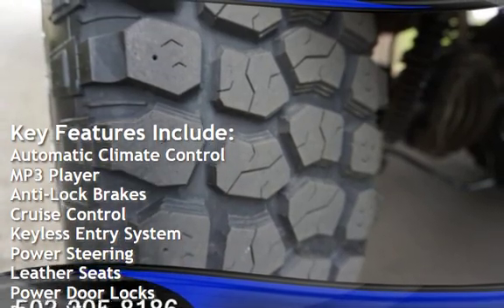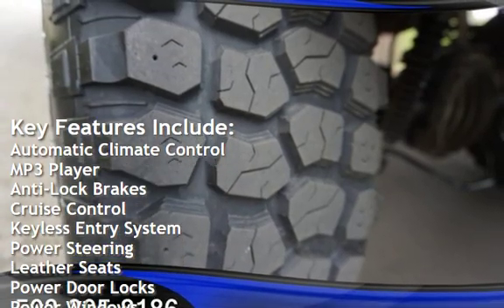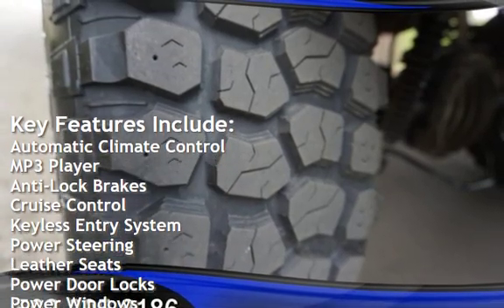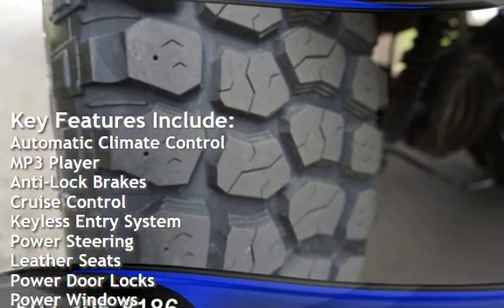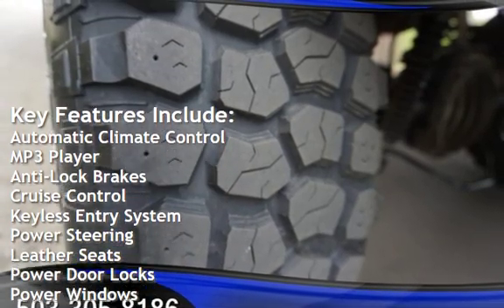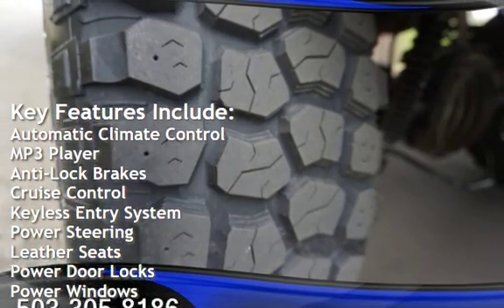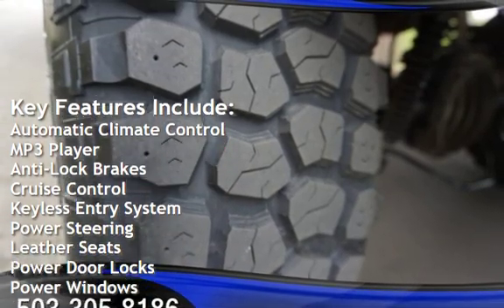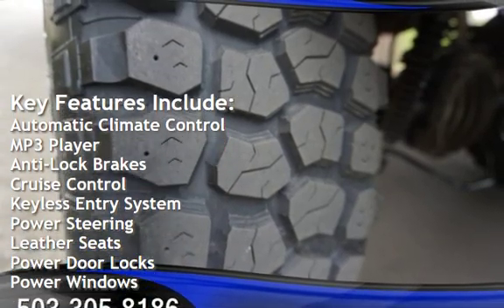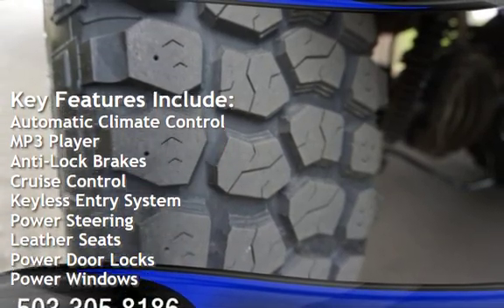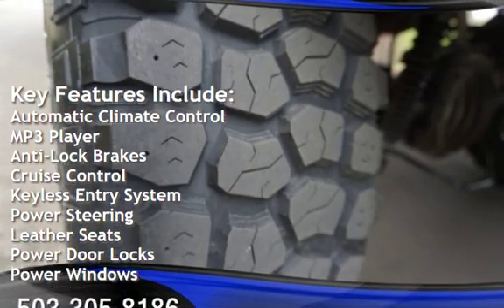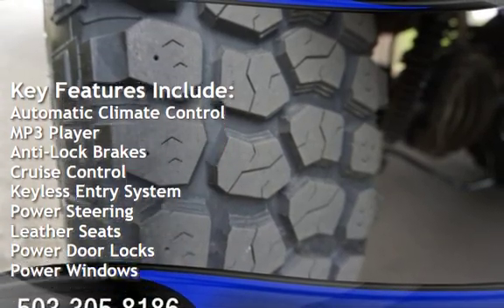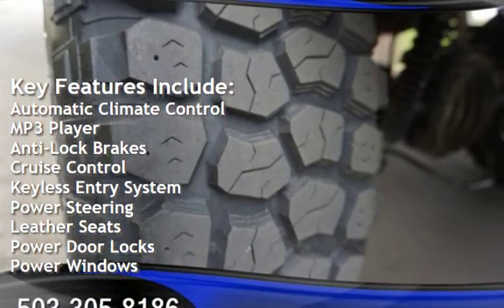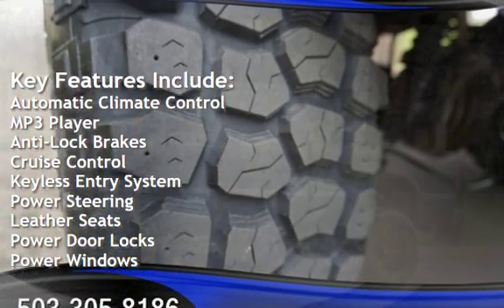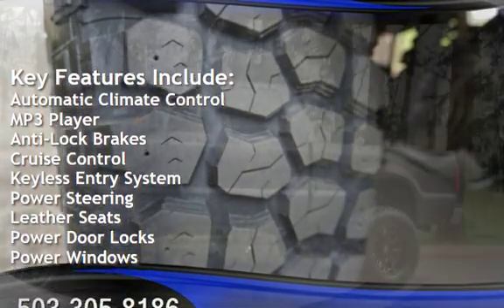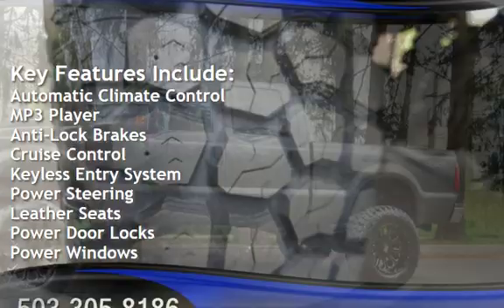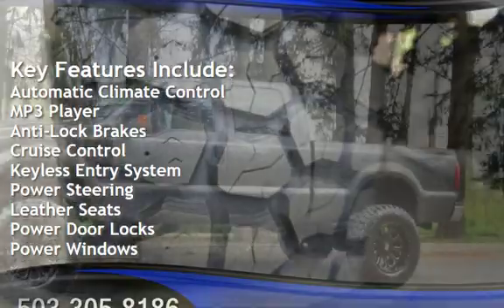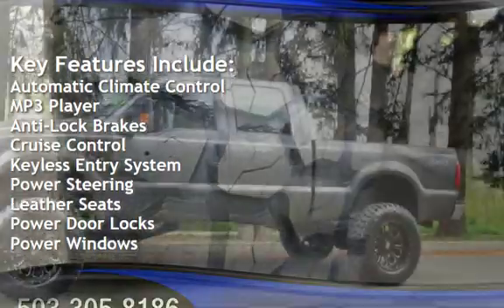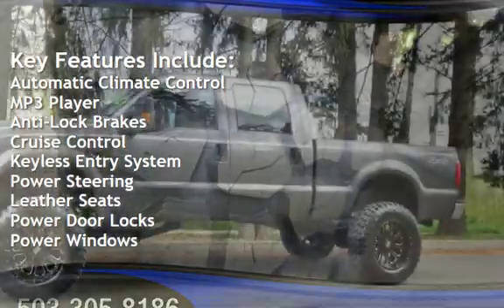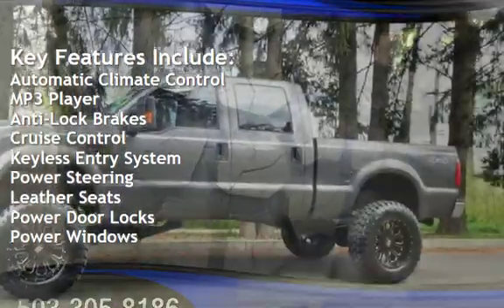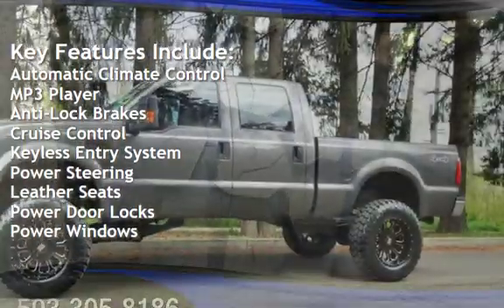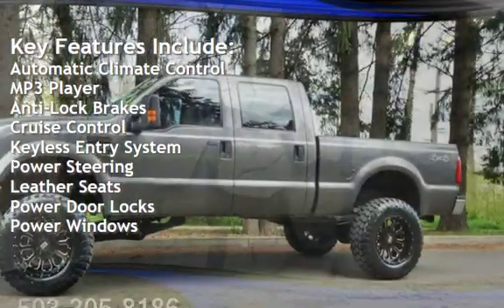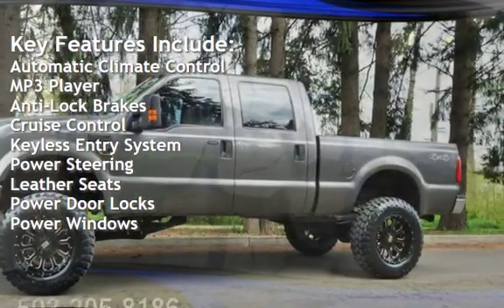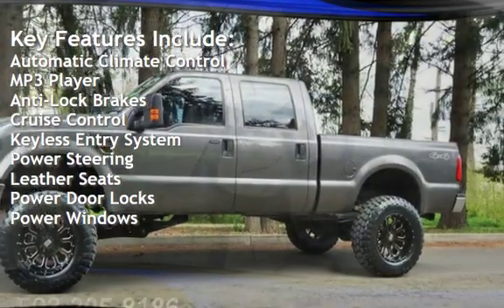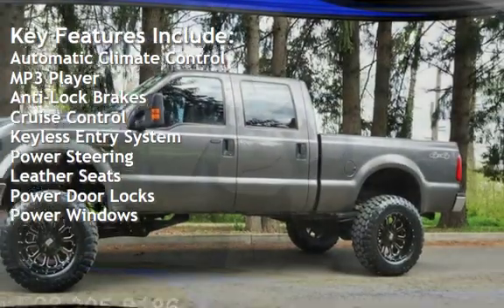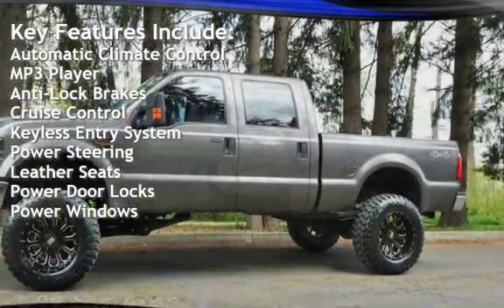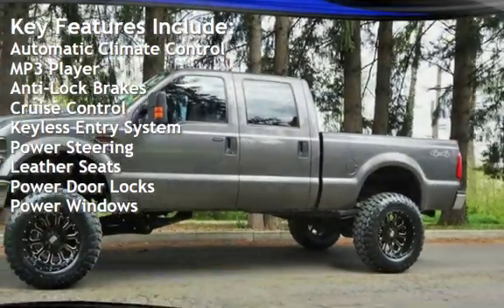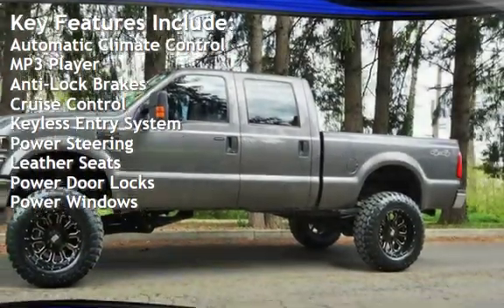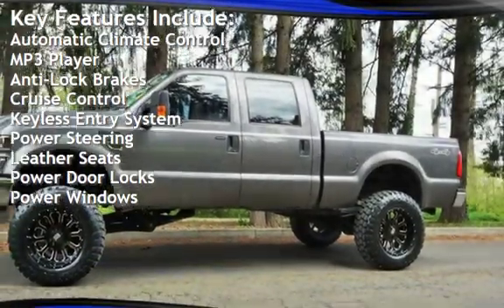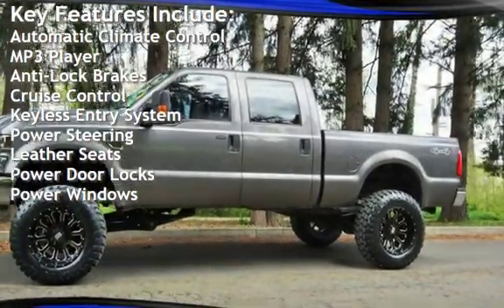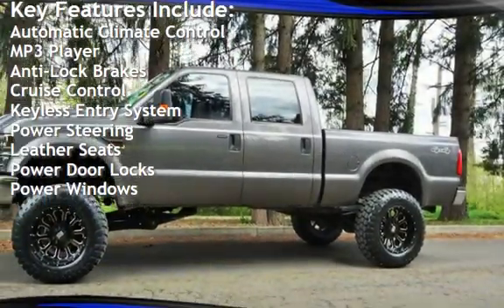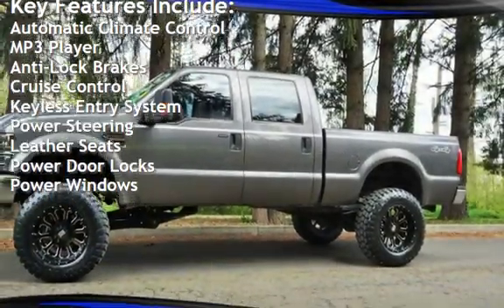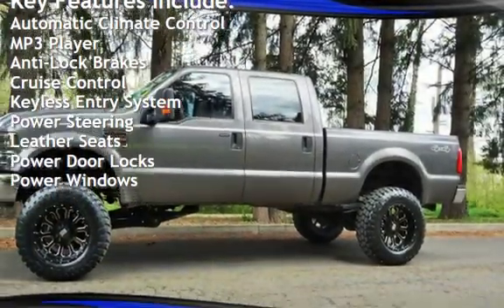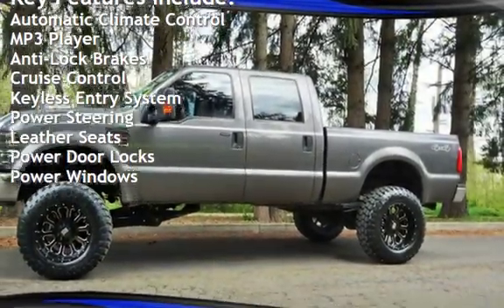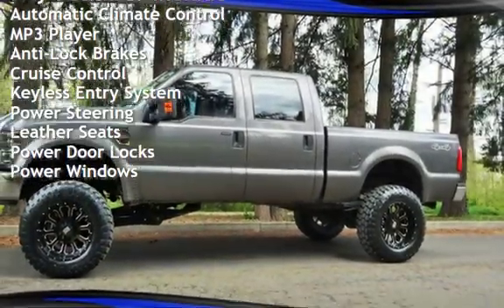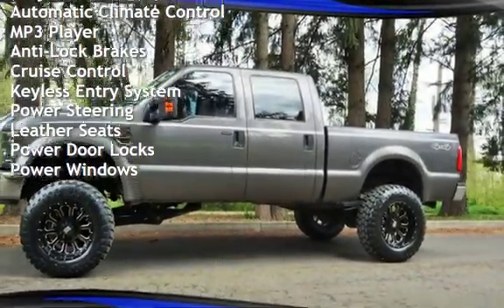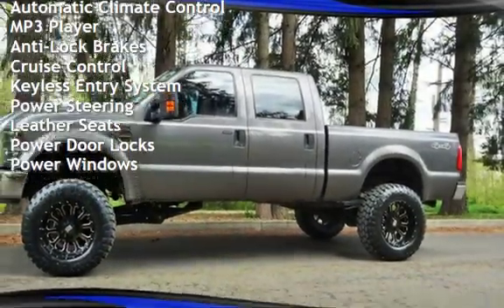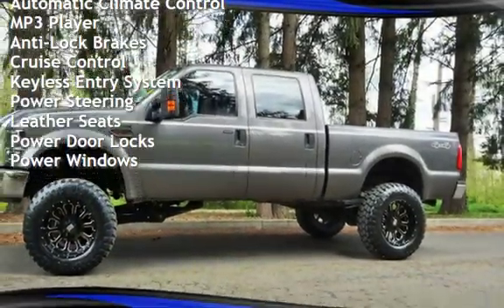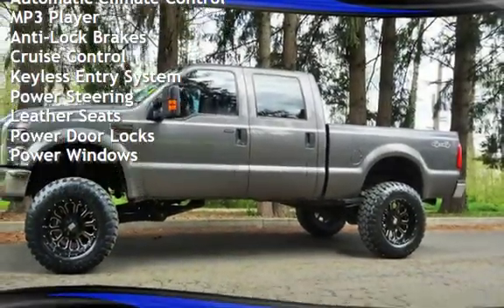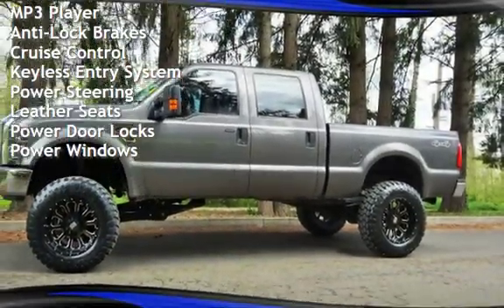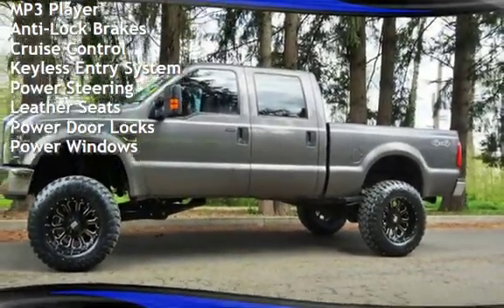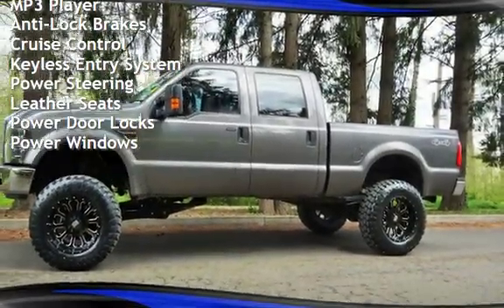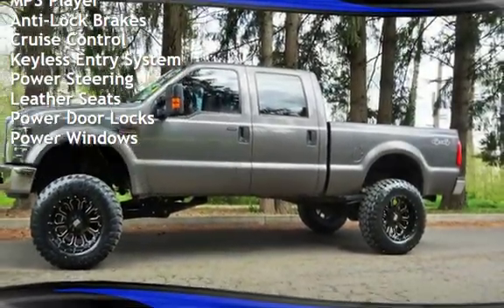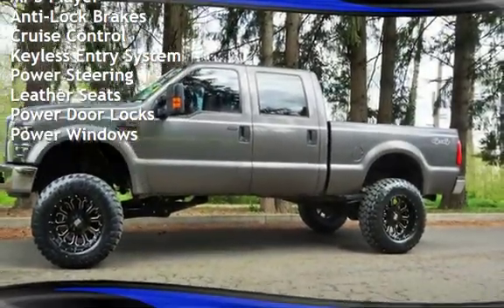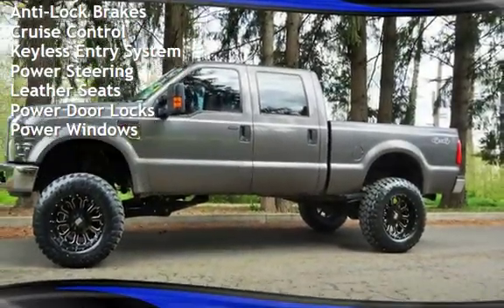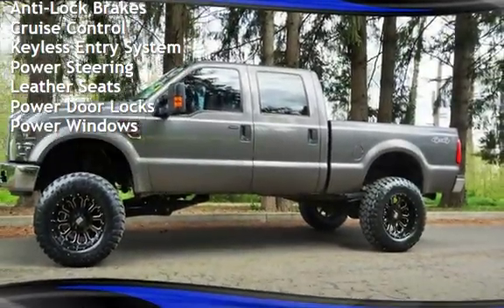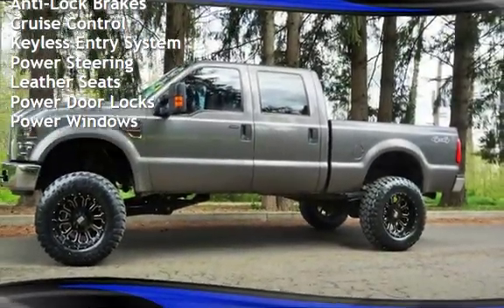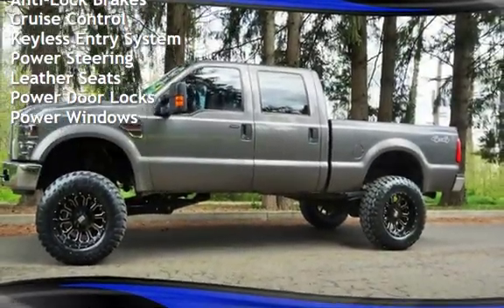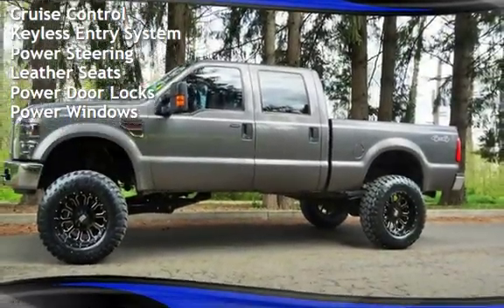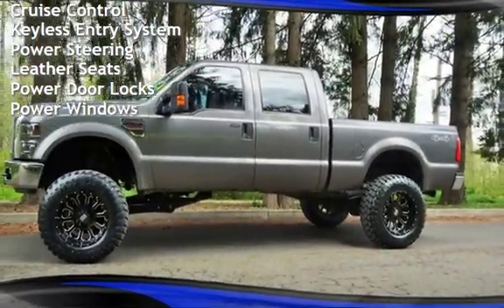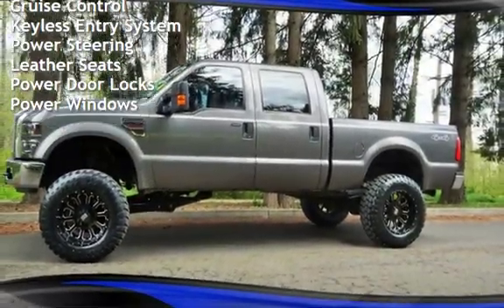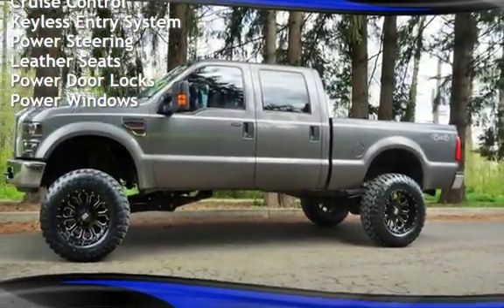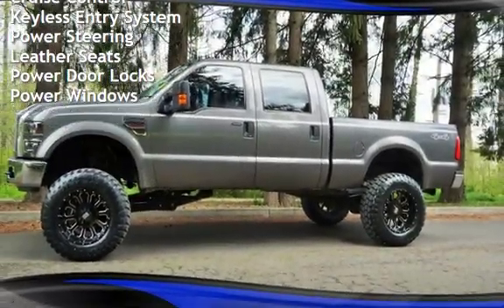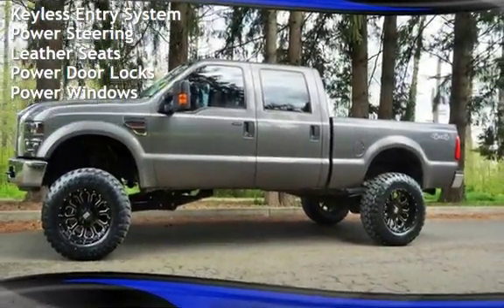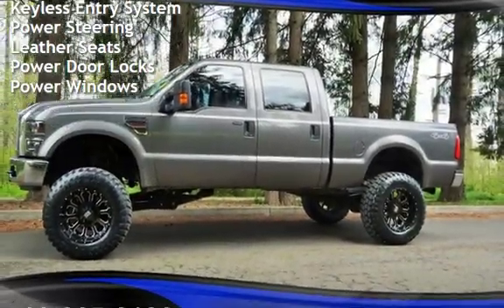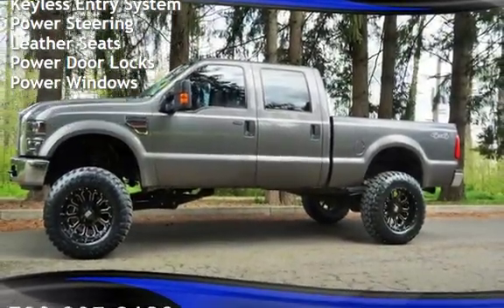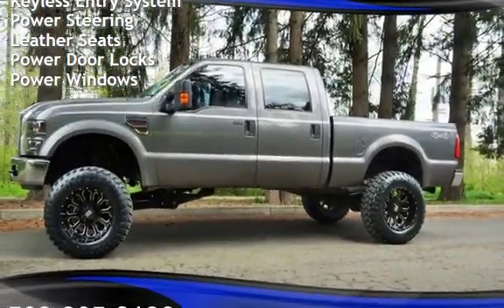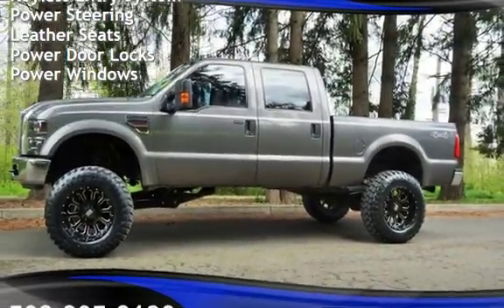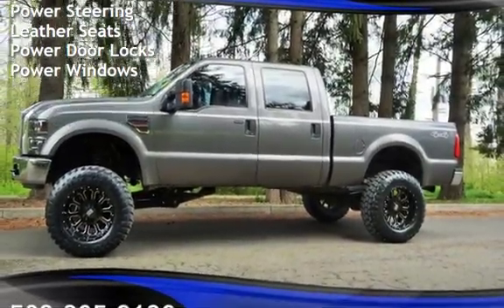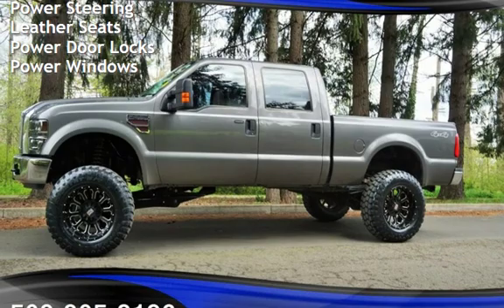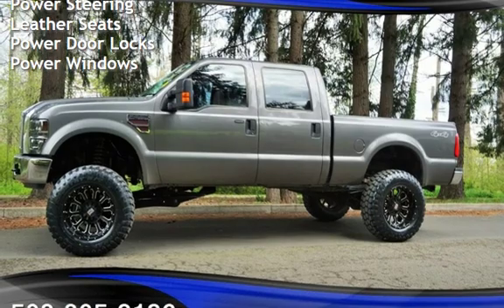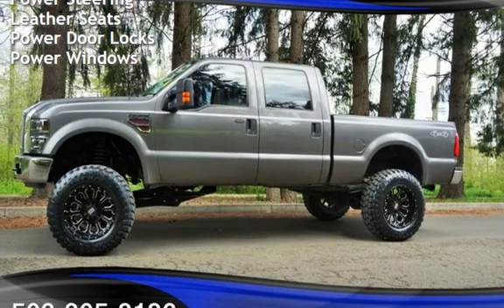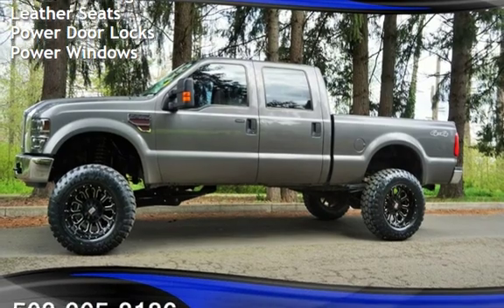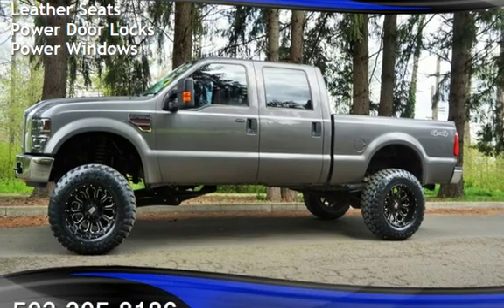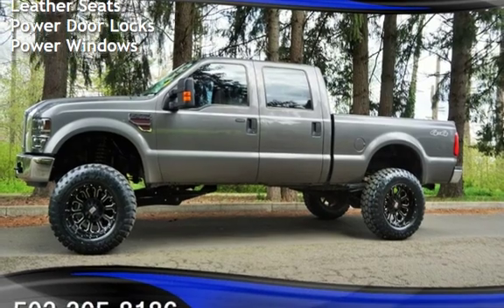Additional features include anti-lock brakes, cruise control, keyless entry, power steering, leather seats, power door locks, and power windows.